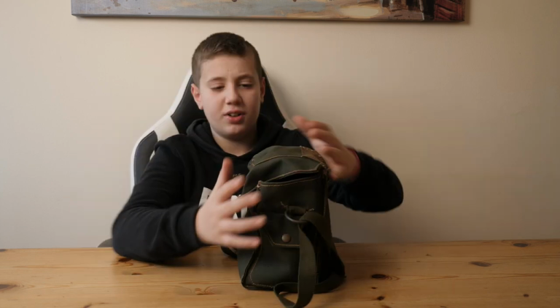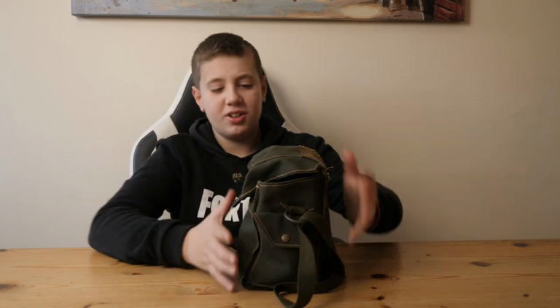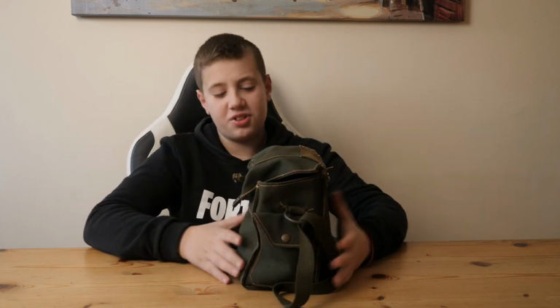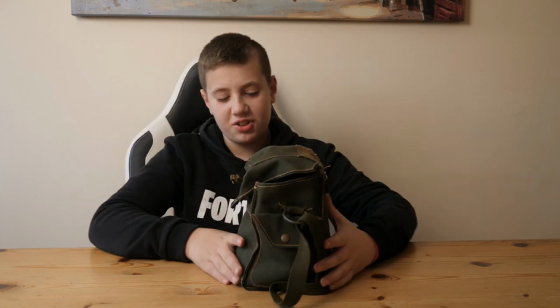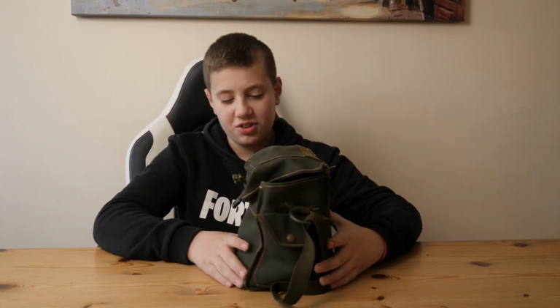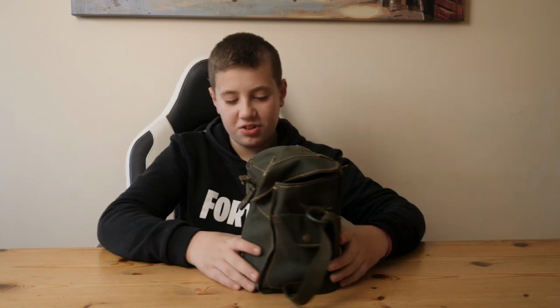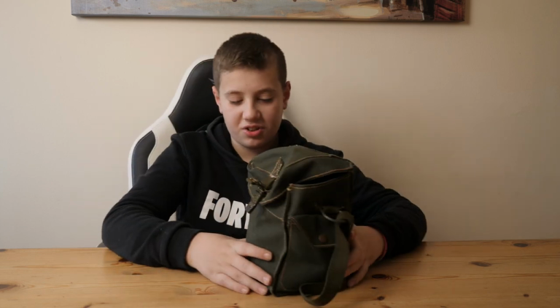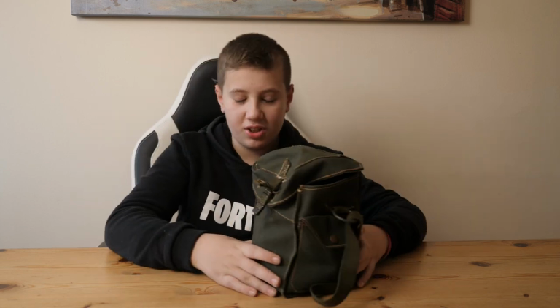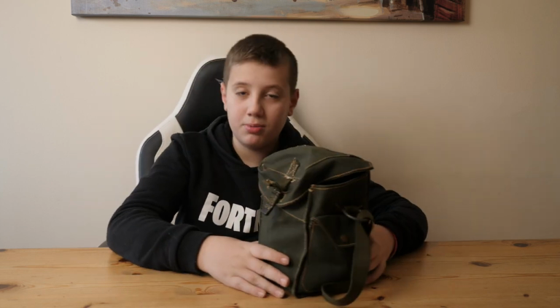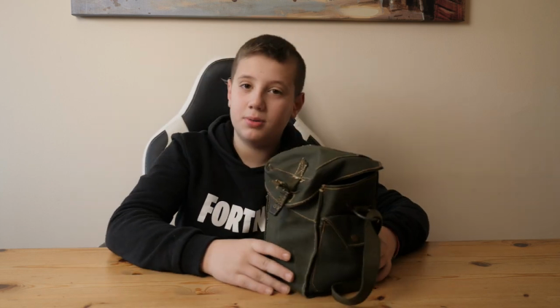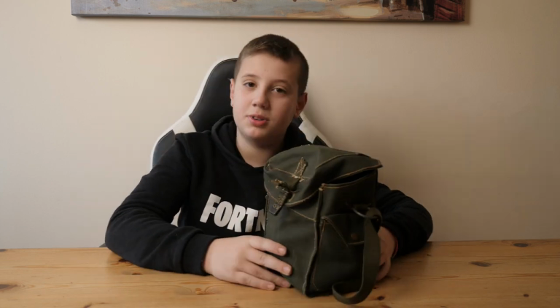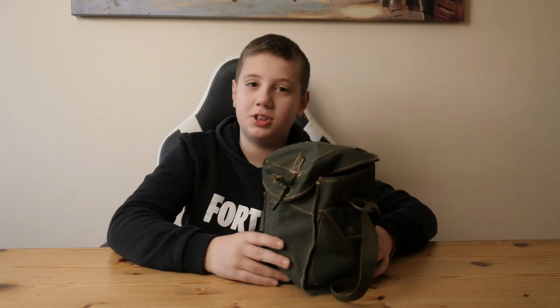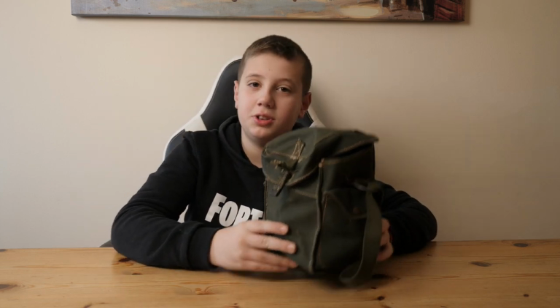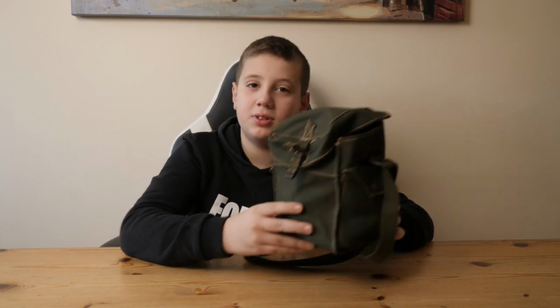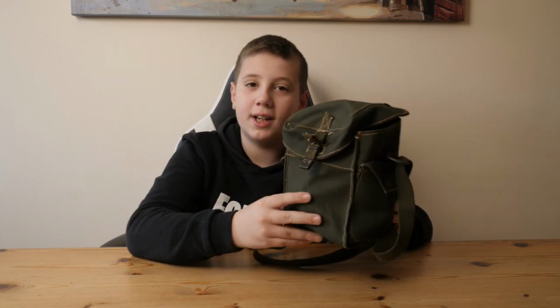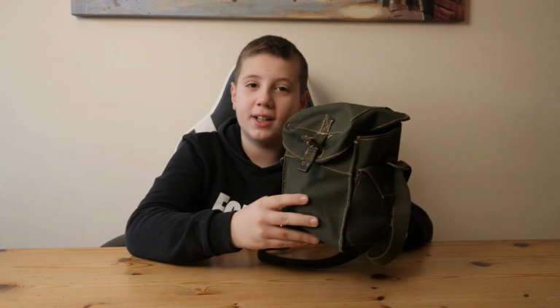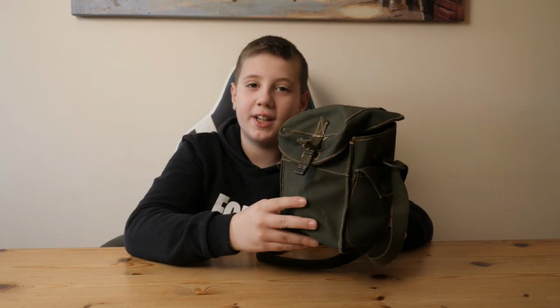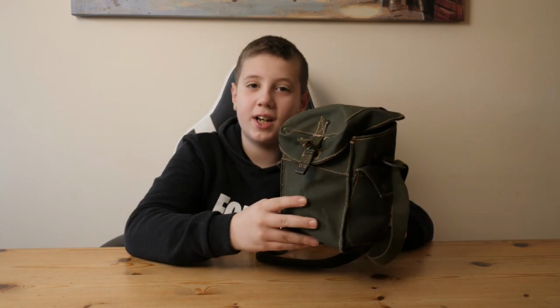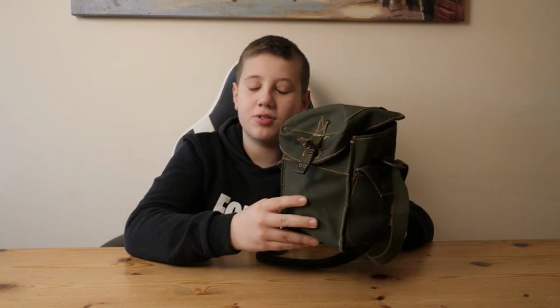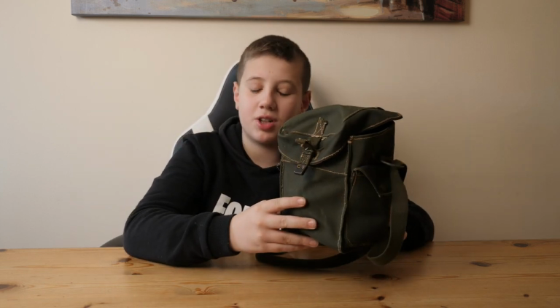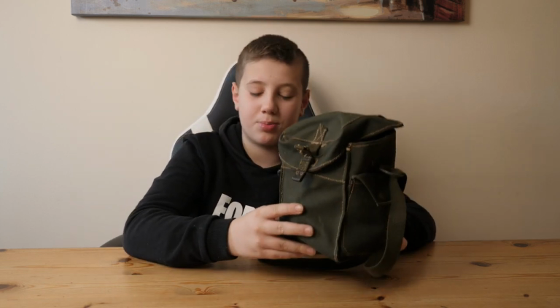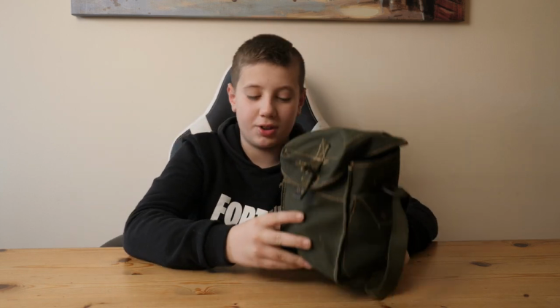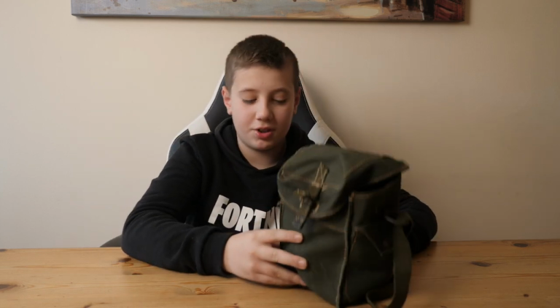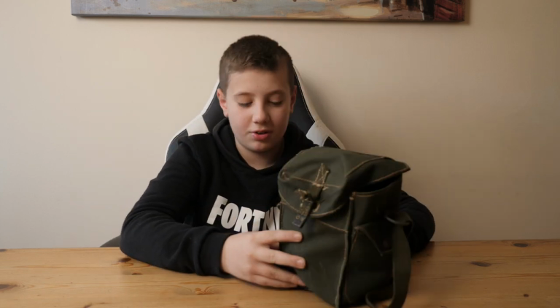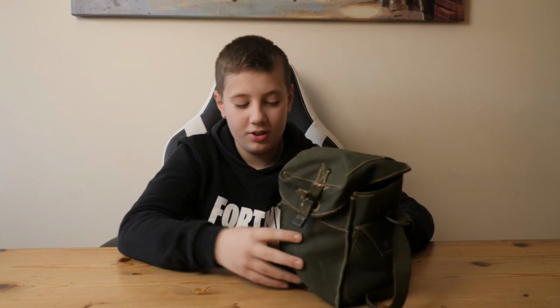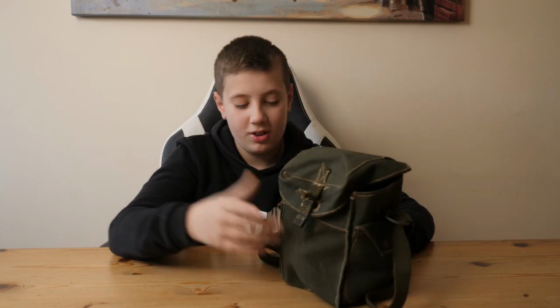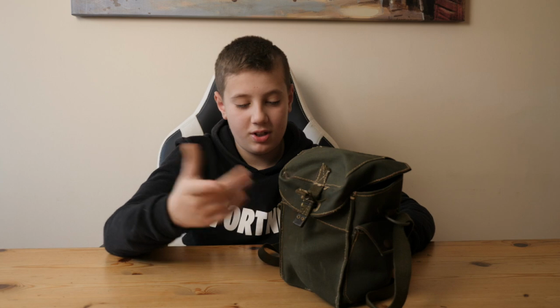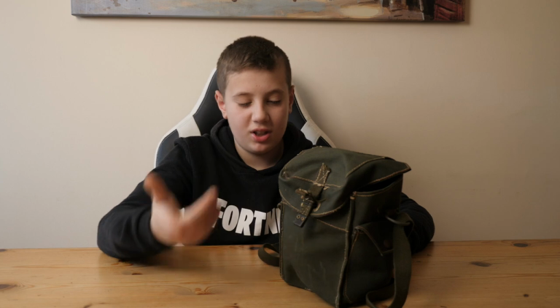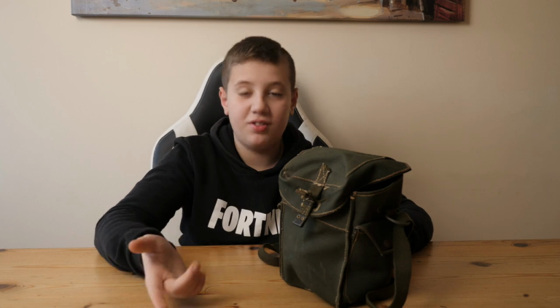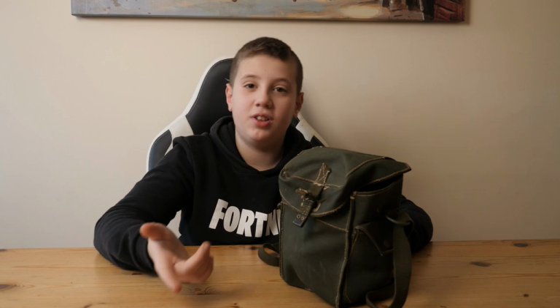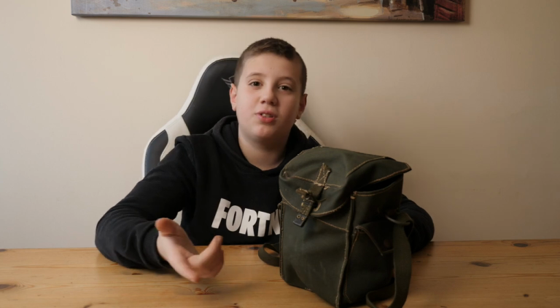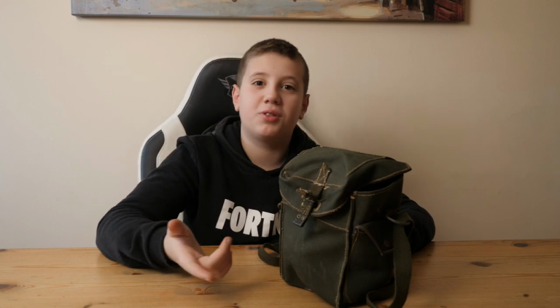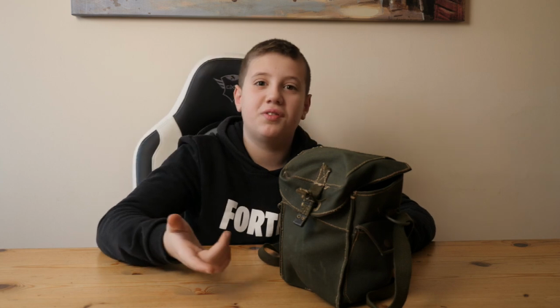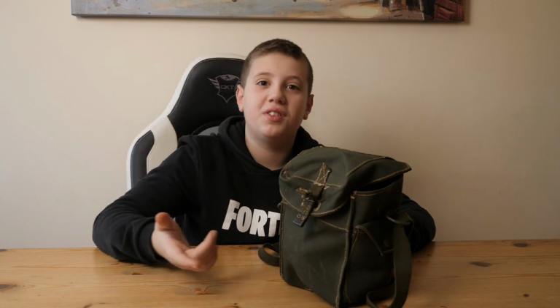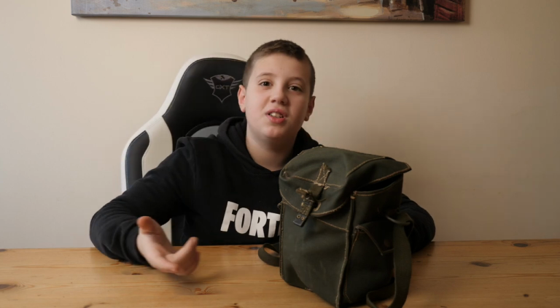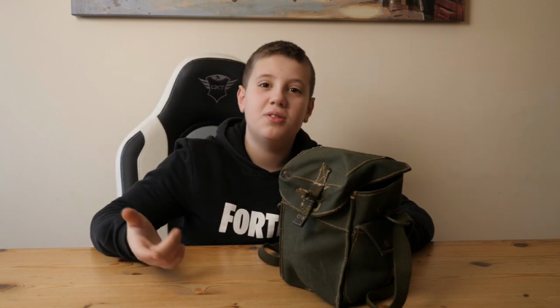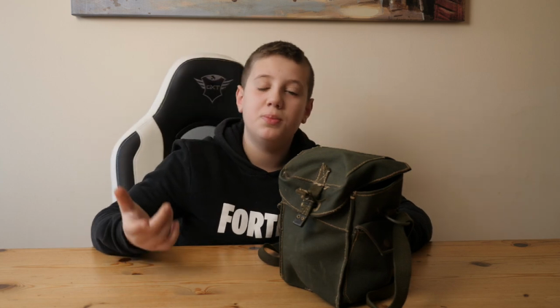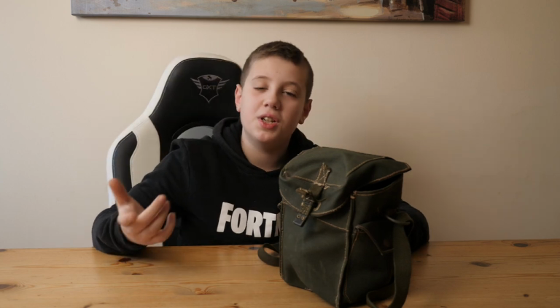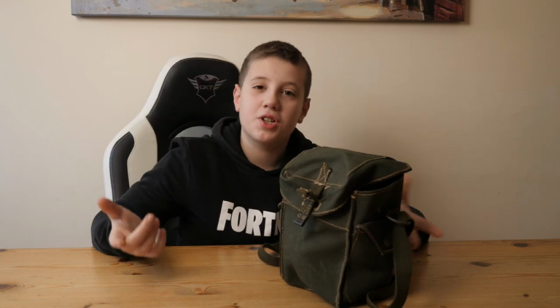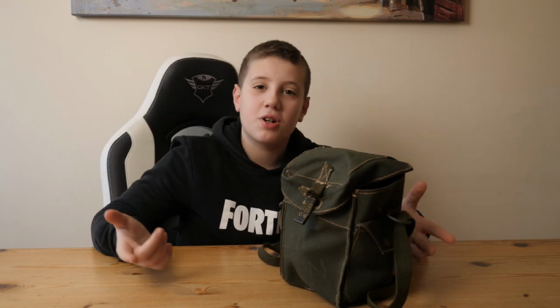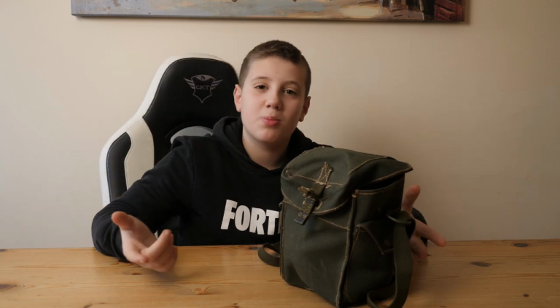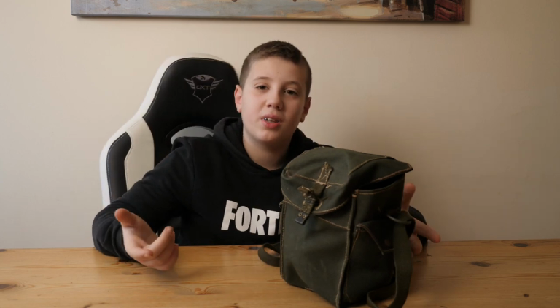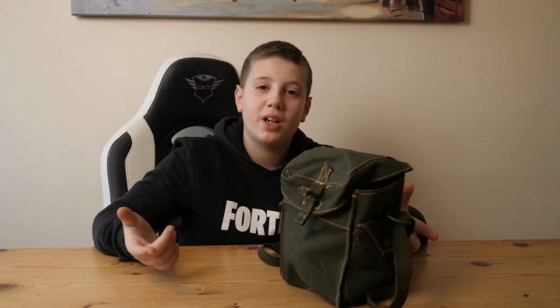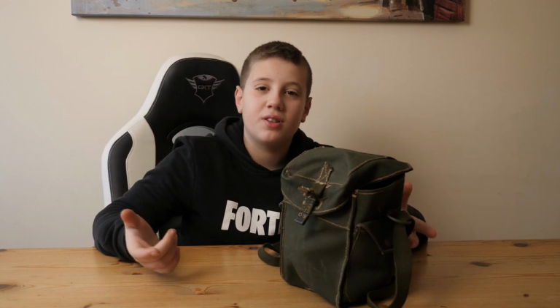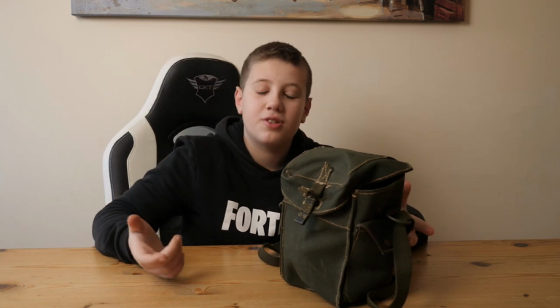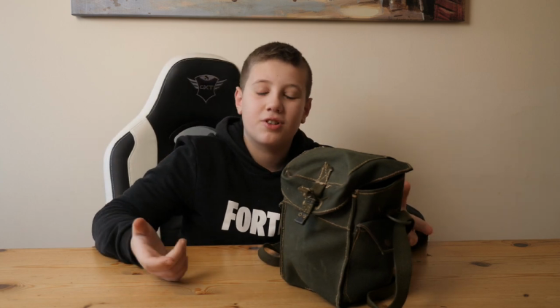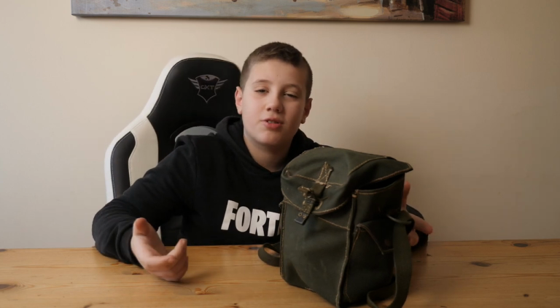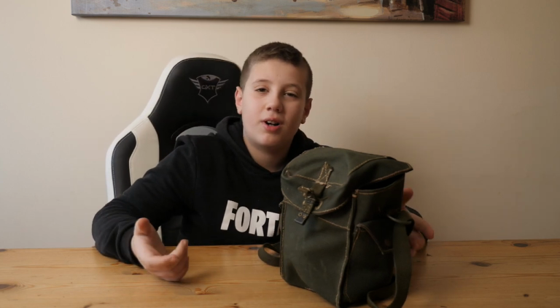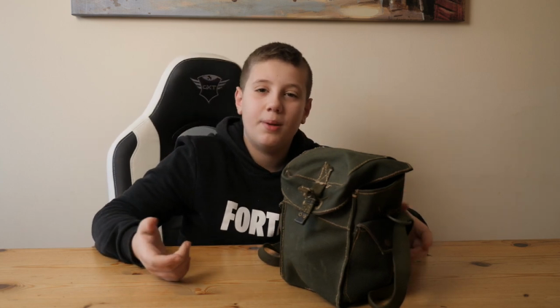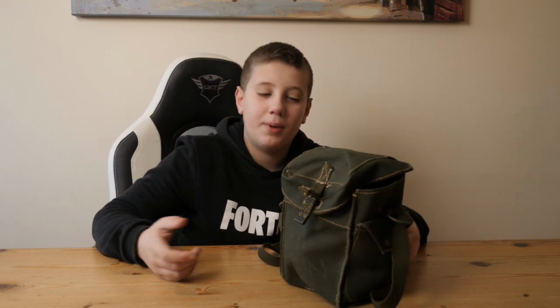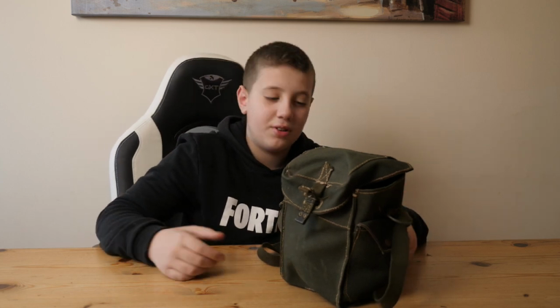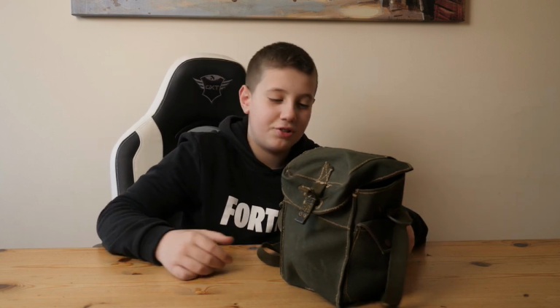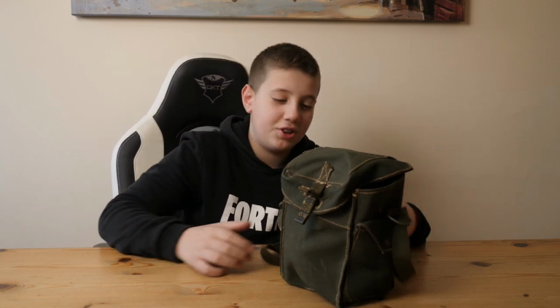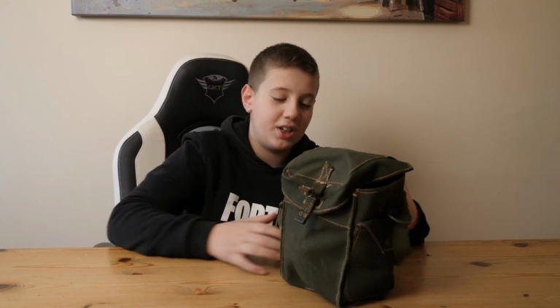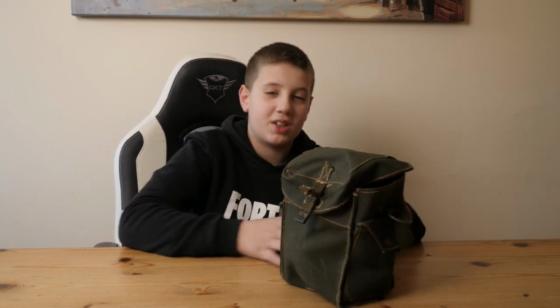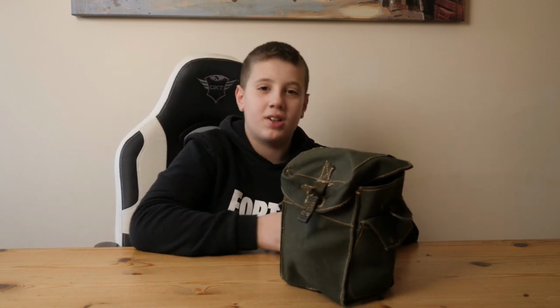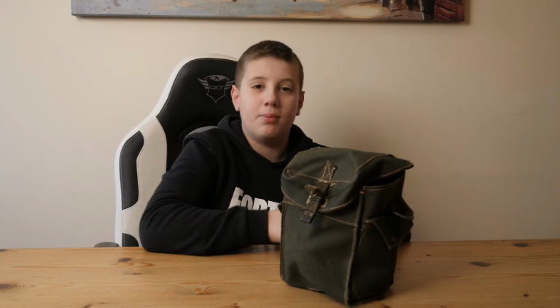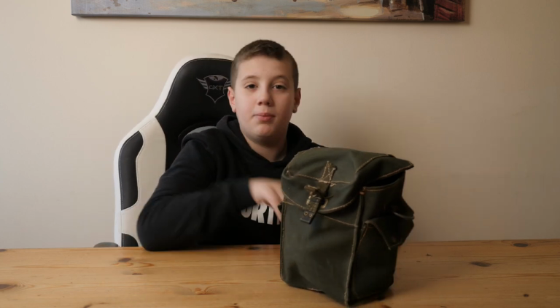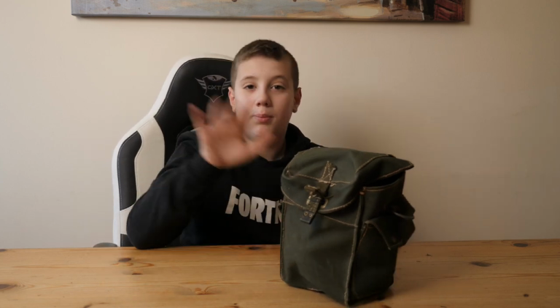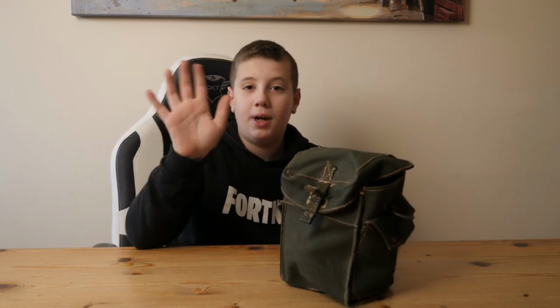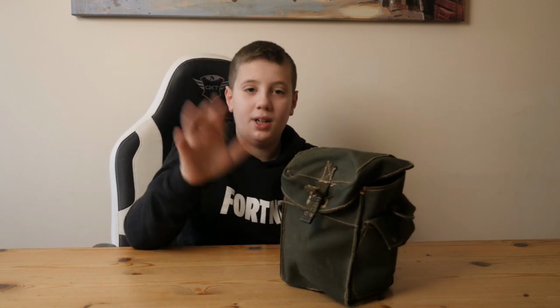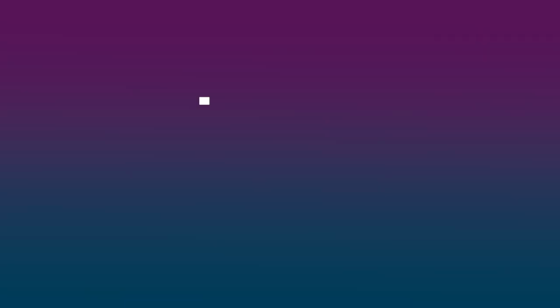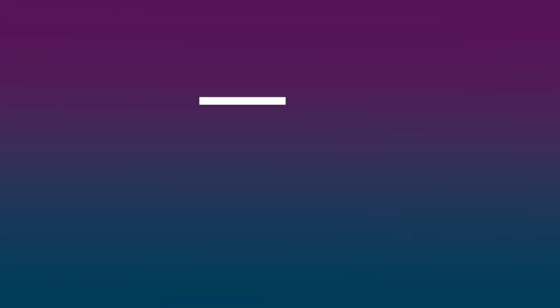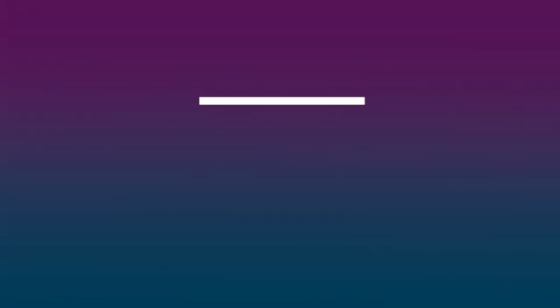This is the World War 2 Light Anti-Gas Respirator. If you enjoyed the video please comment, like and subscribe, and we'll see you next time. Bye.